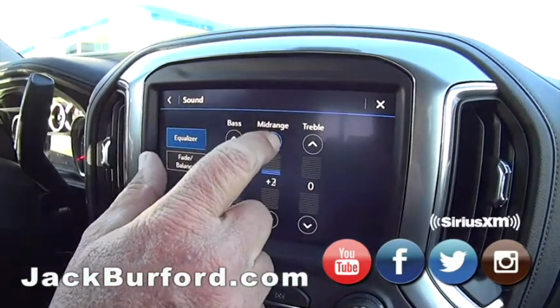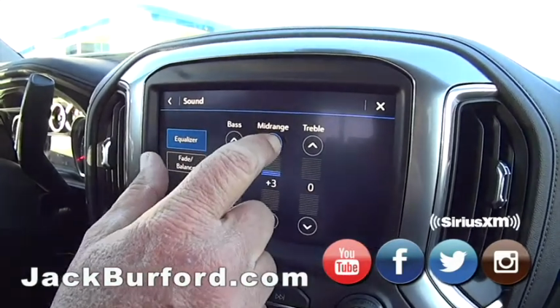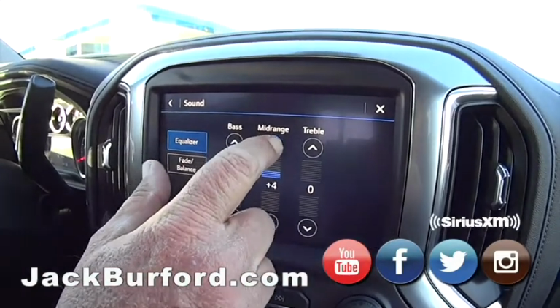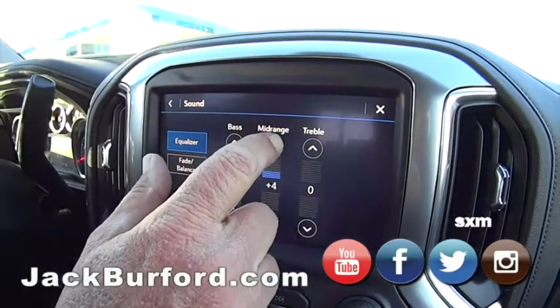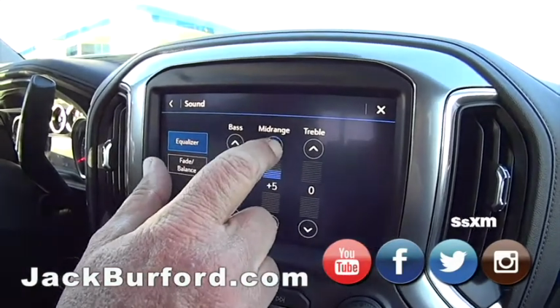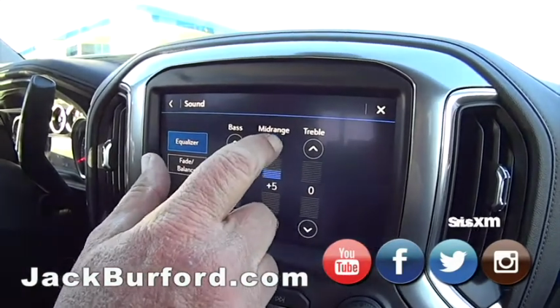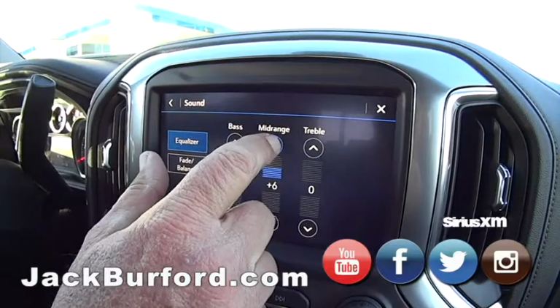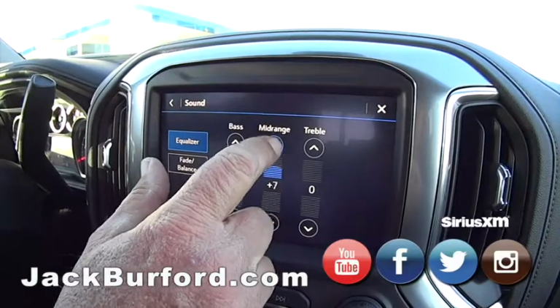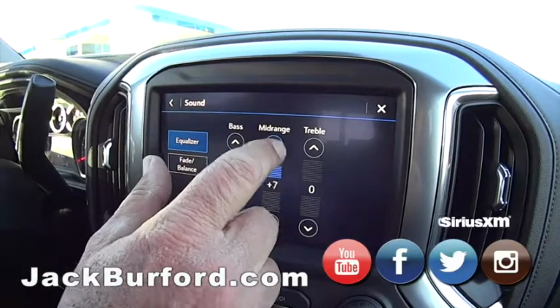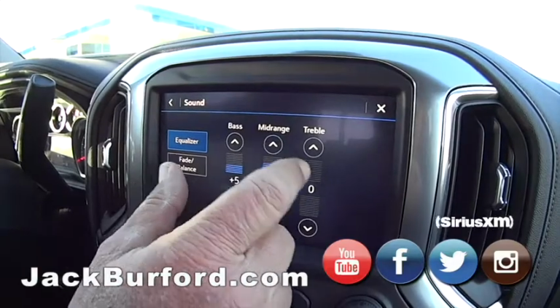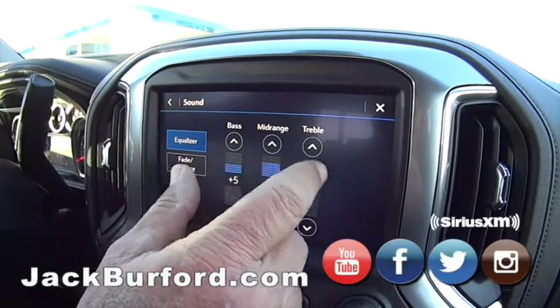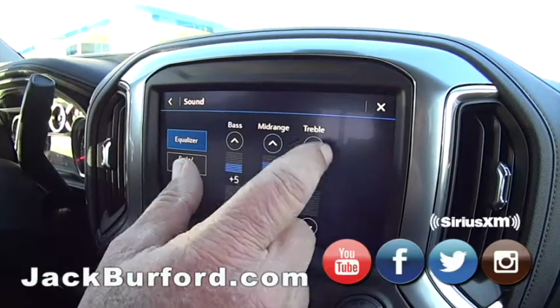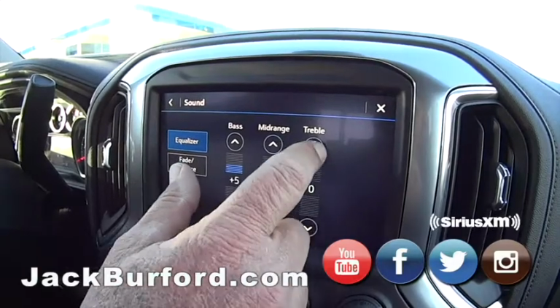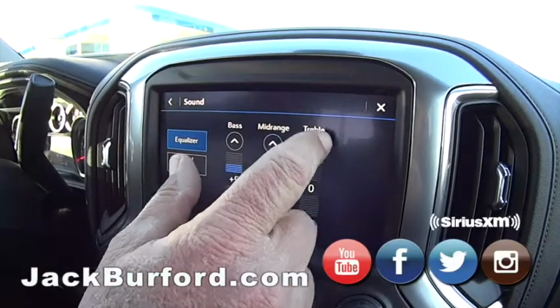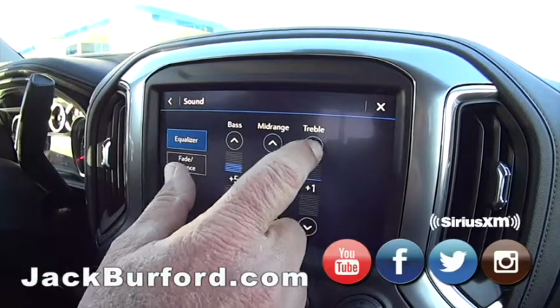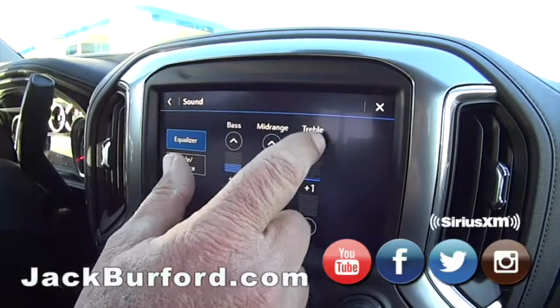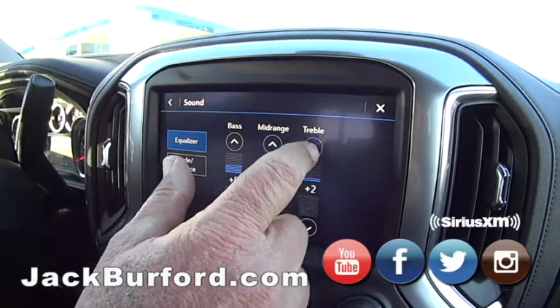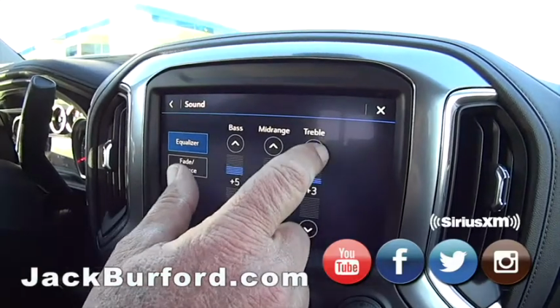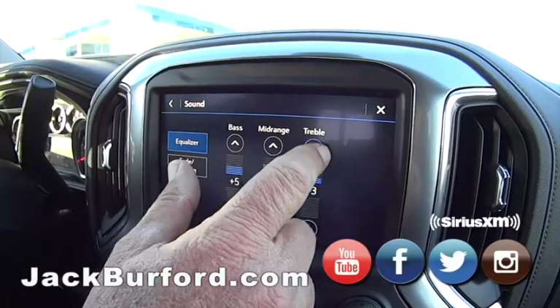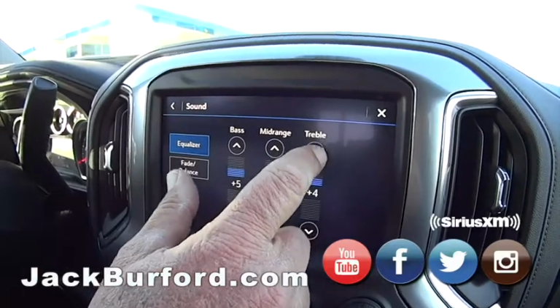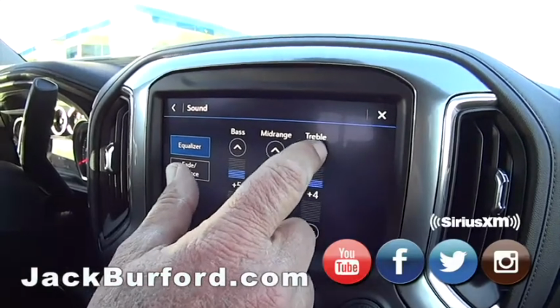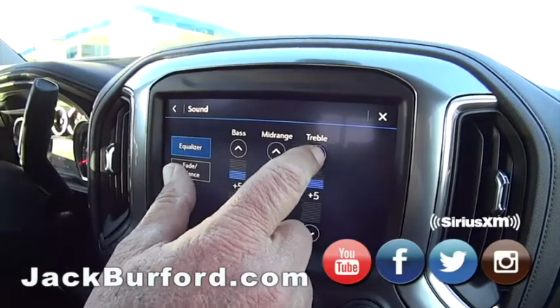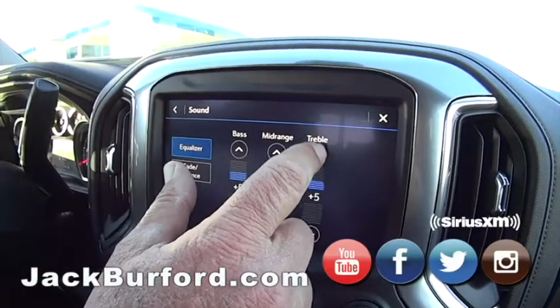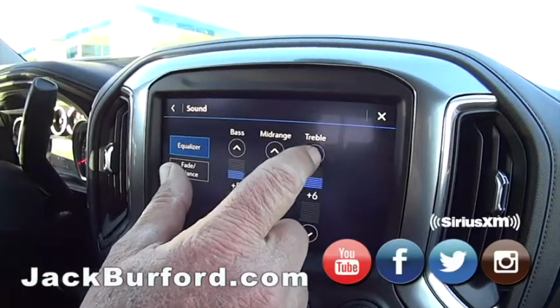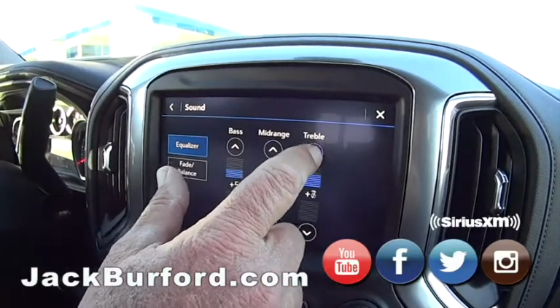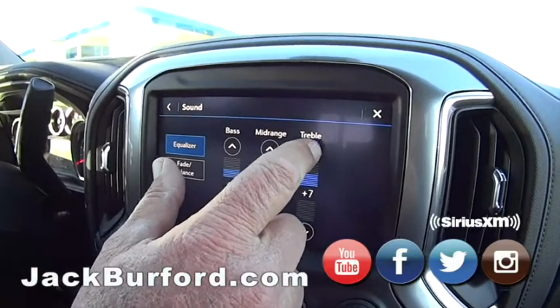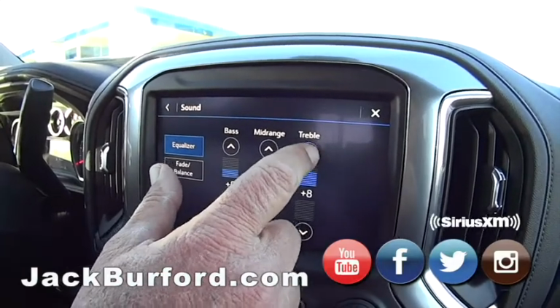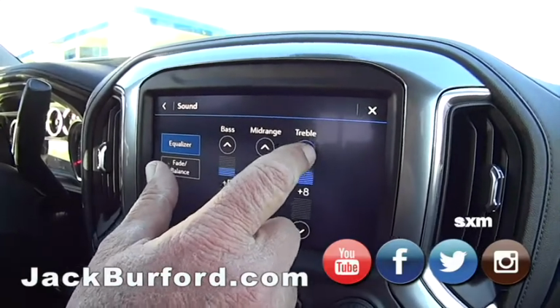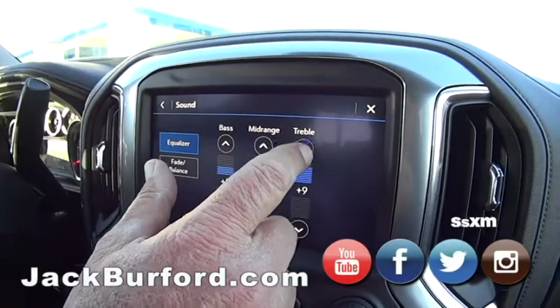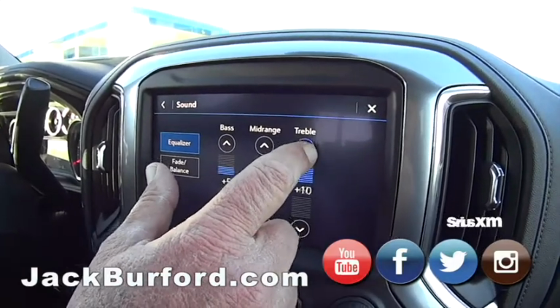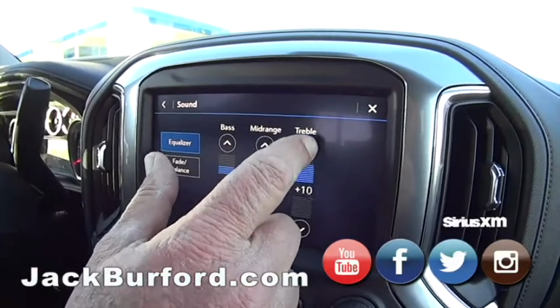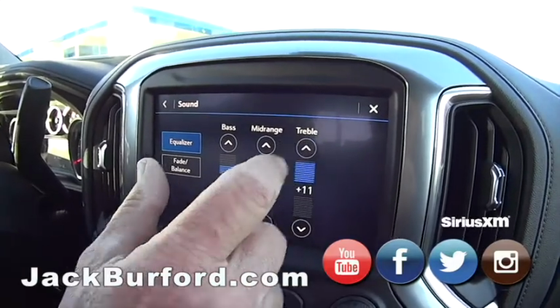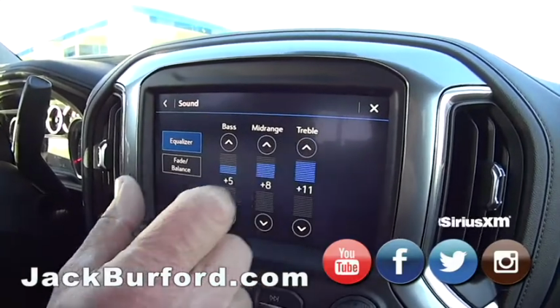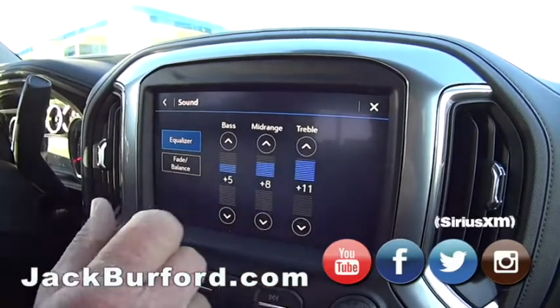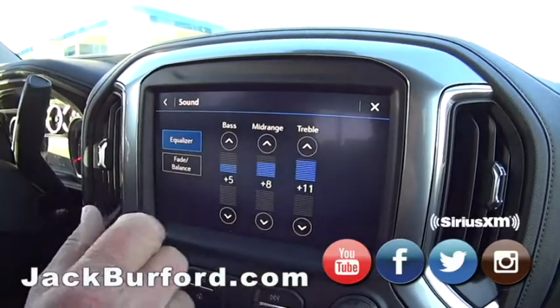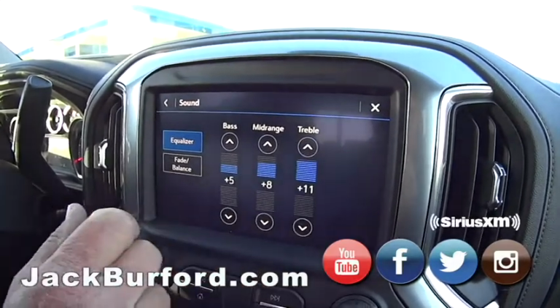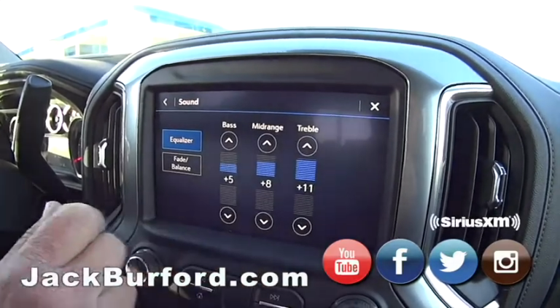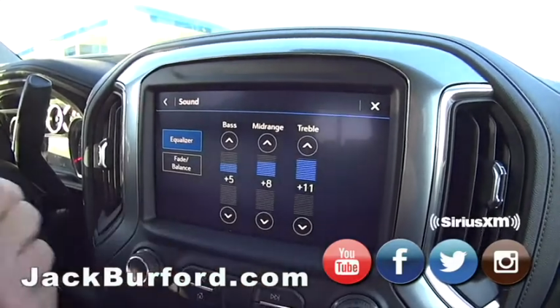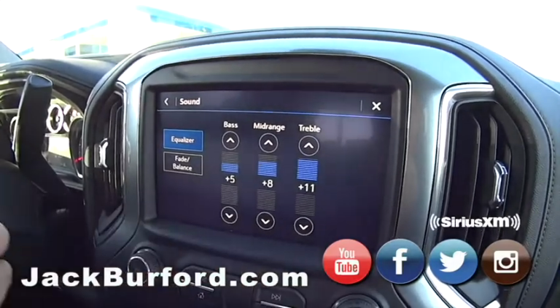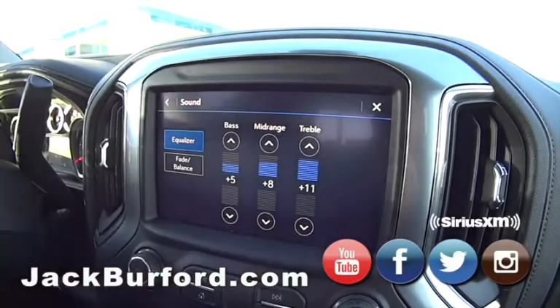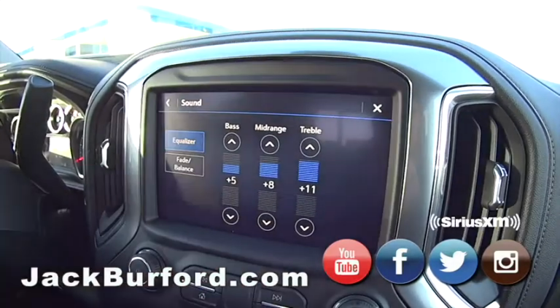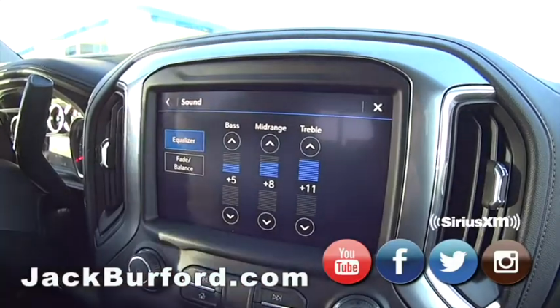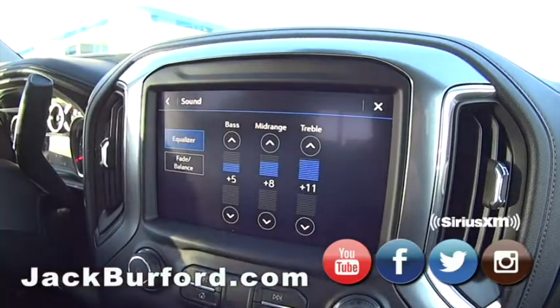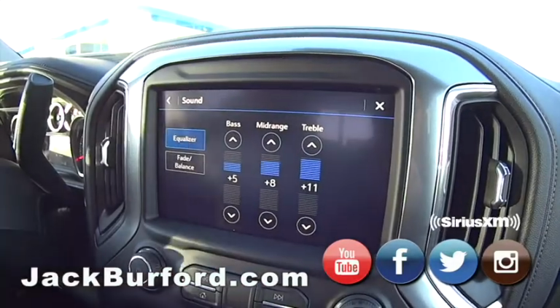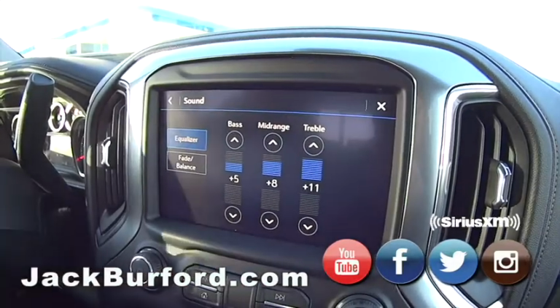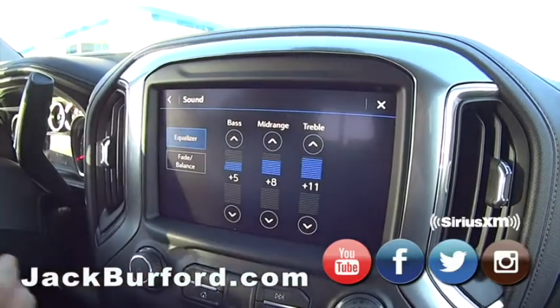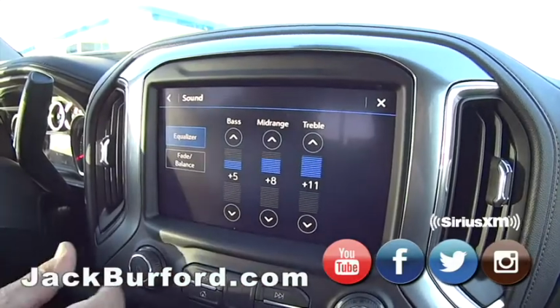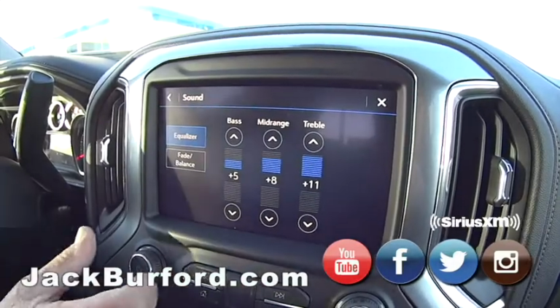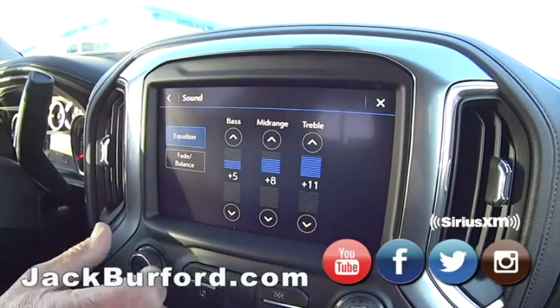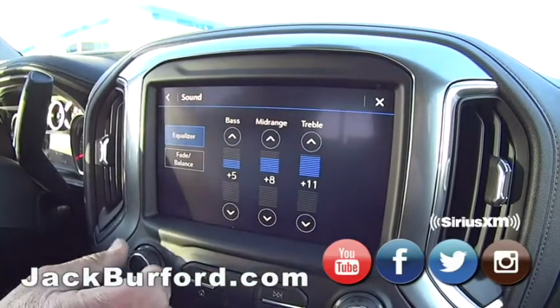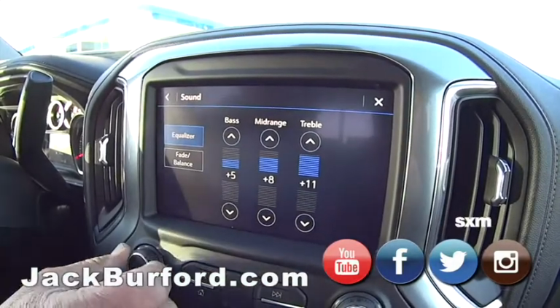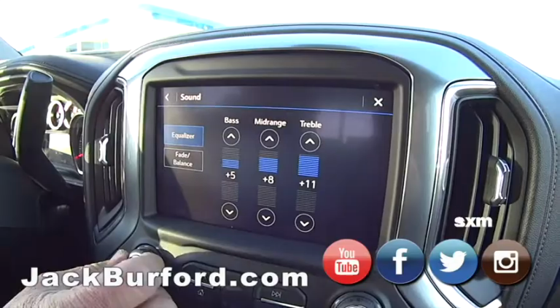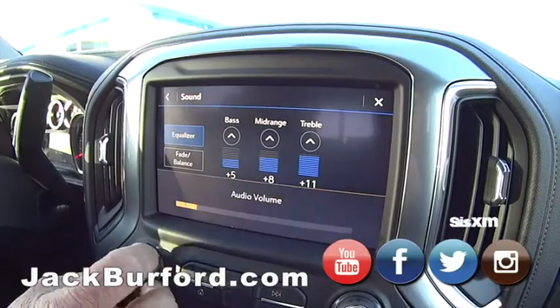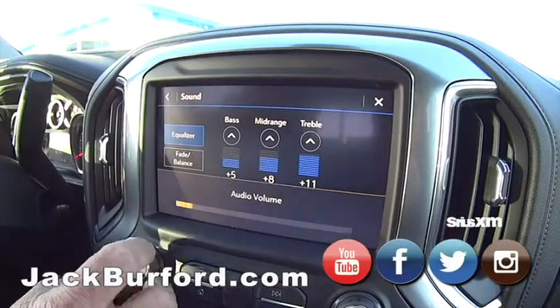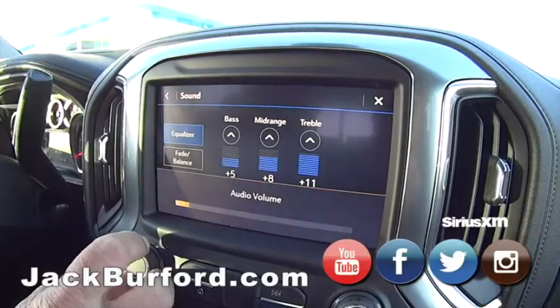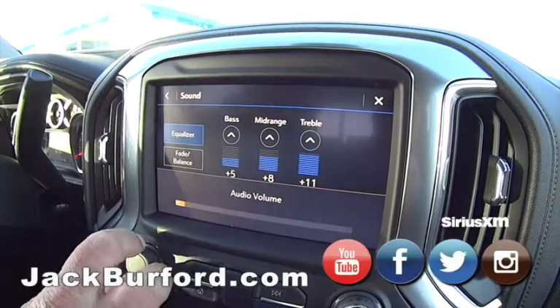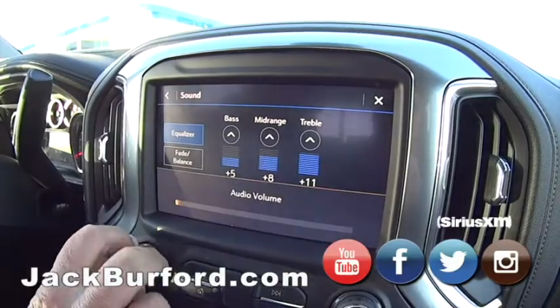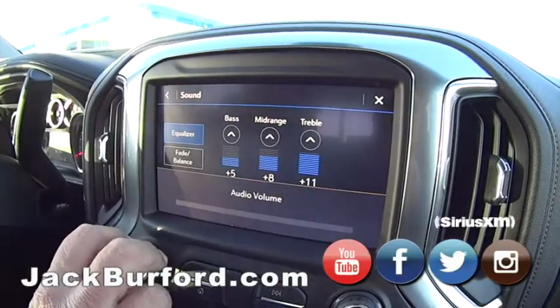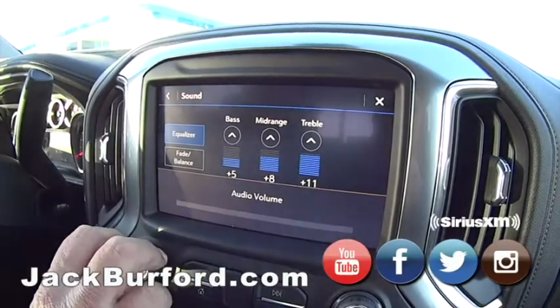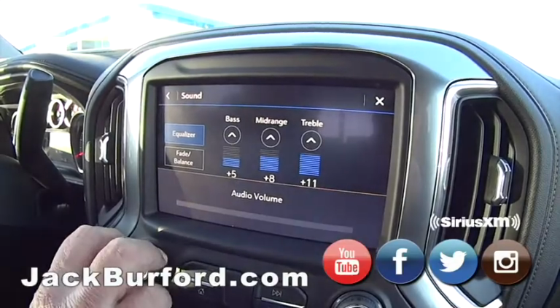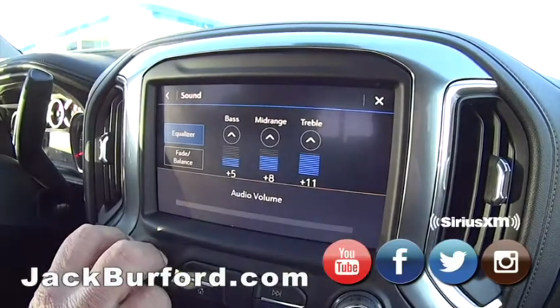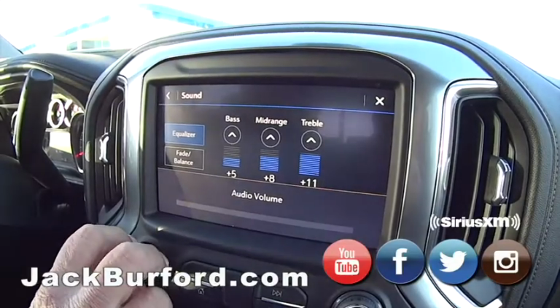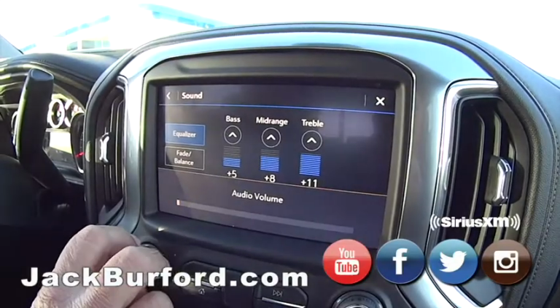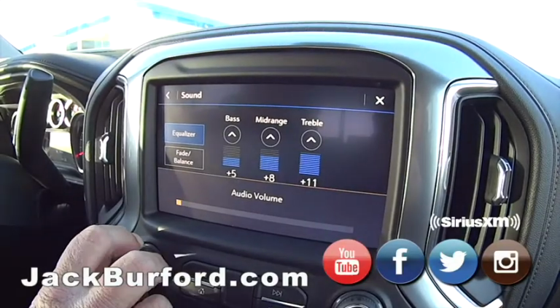So you can change the mid-range and treble and everything. Treble. All right then, that's cool. With the button right here...